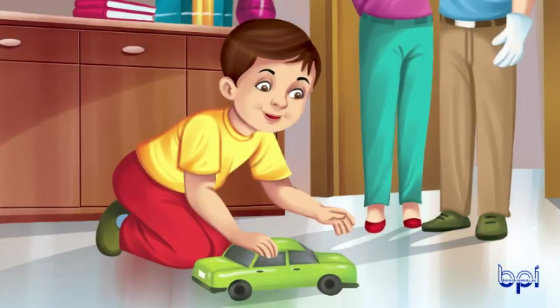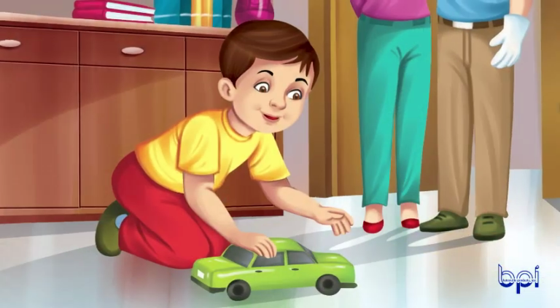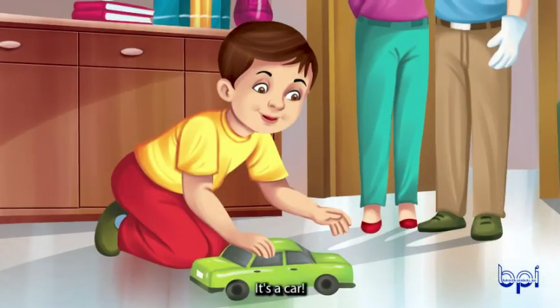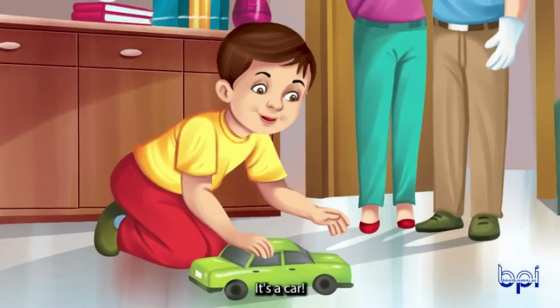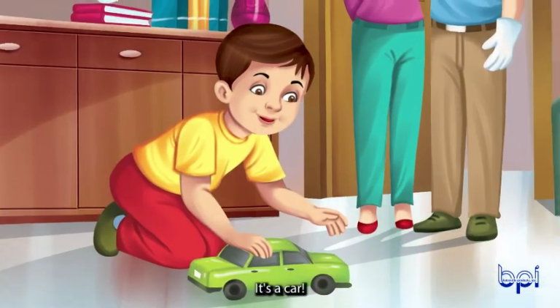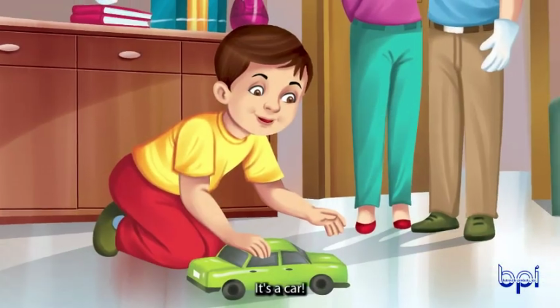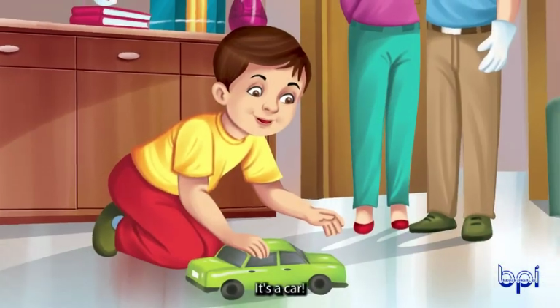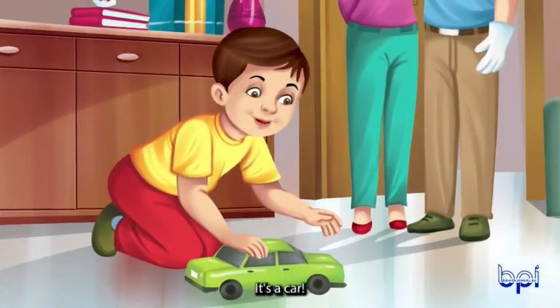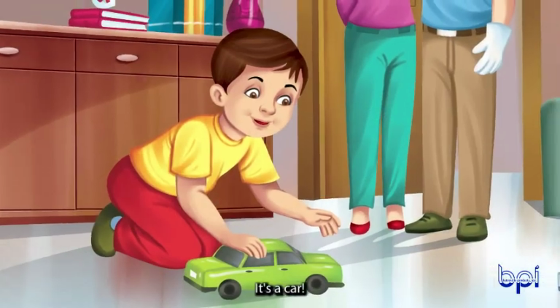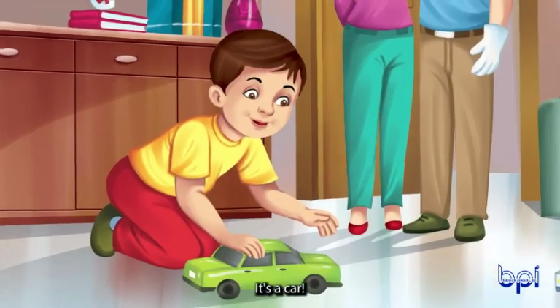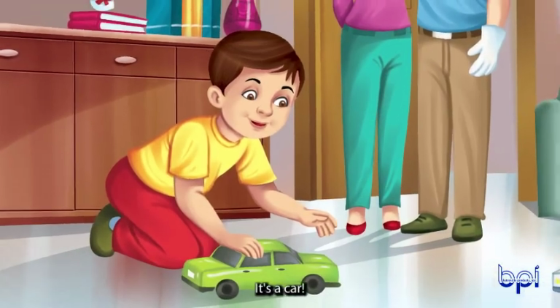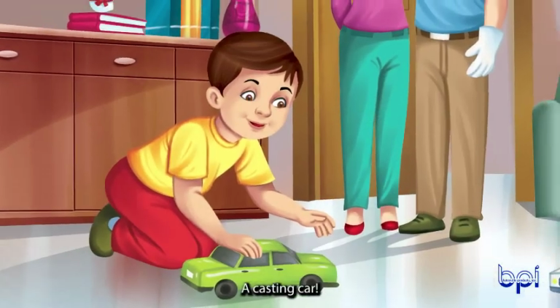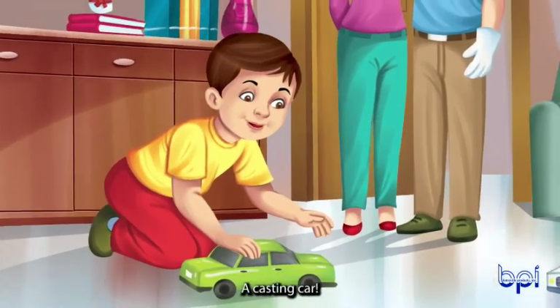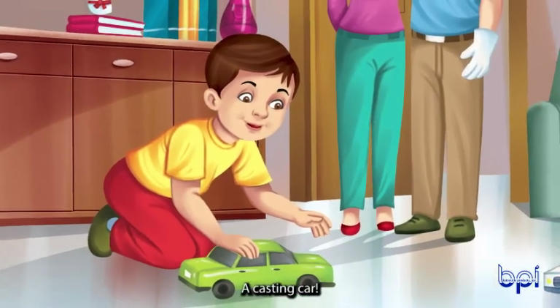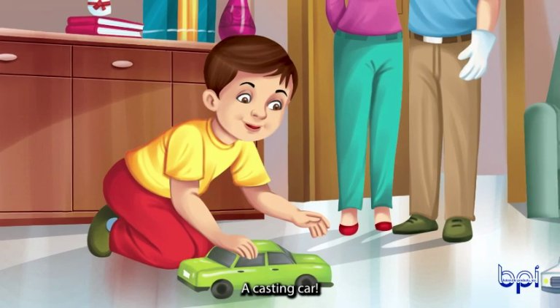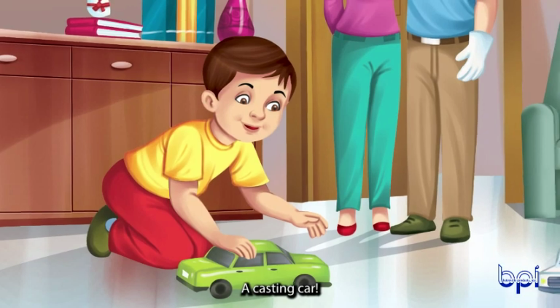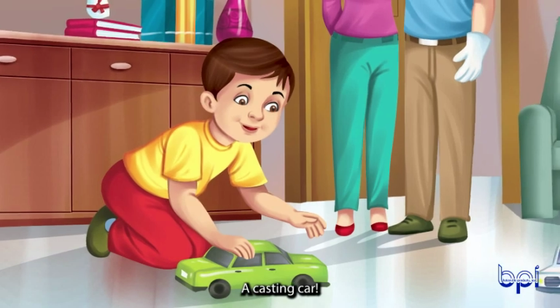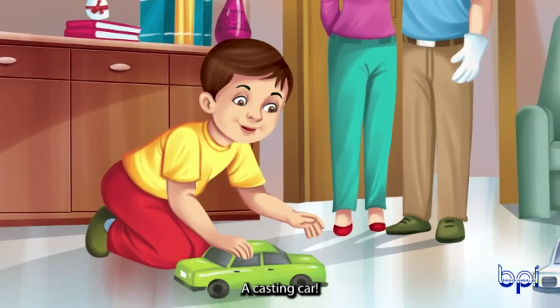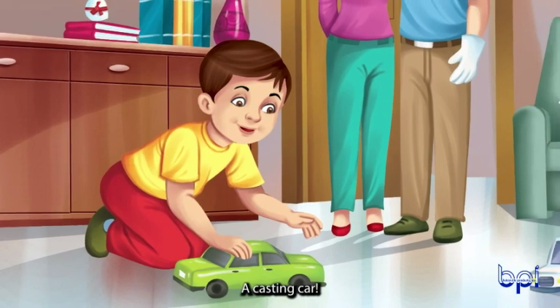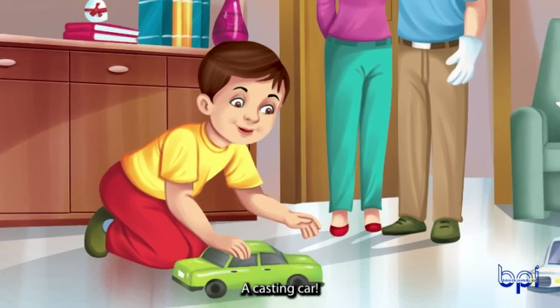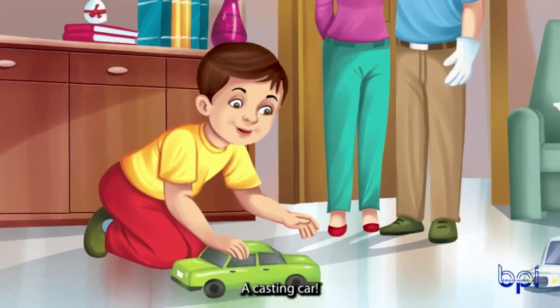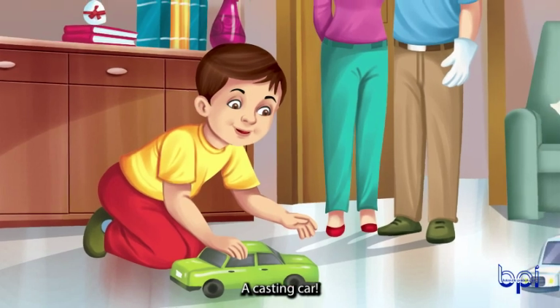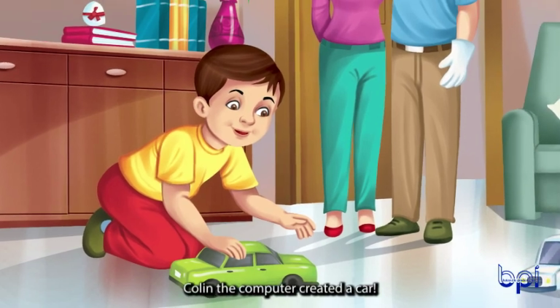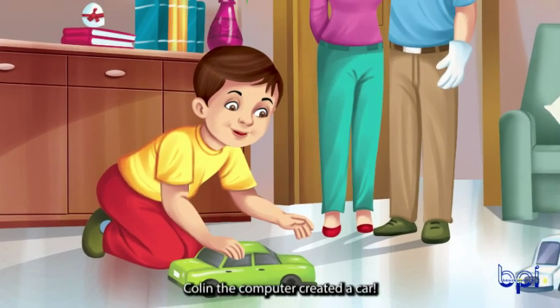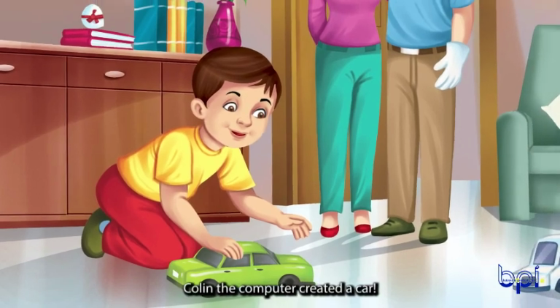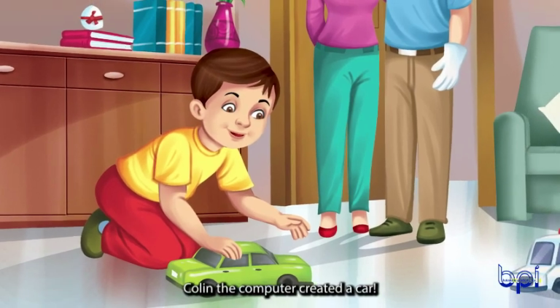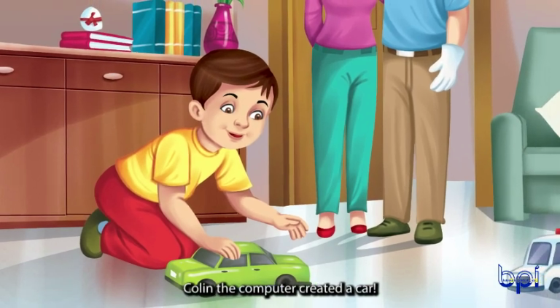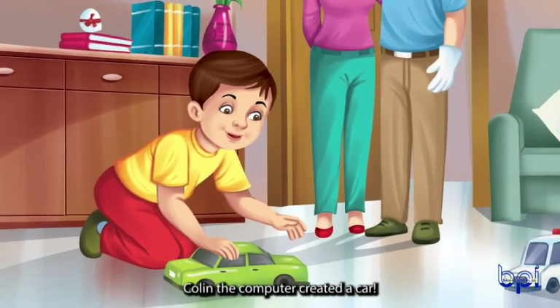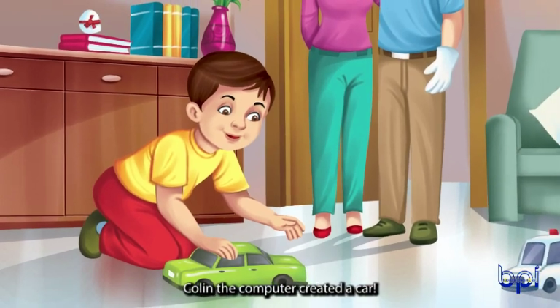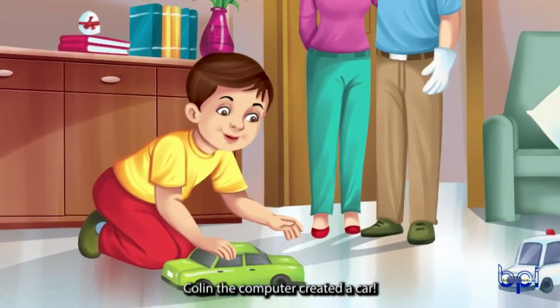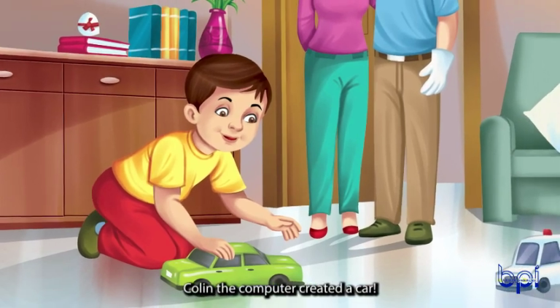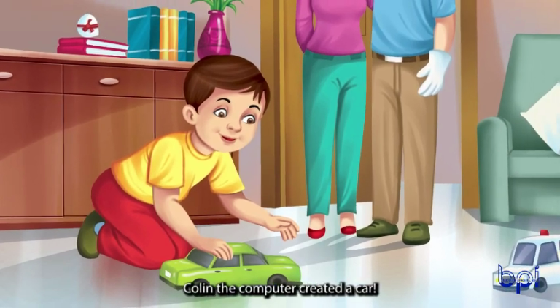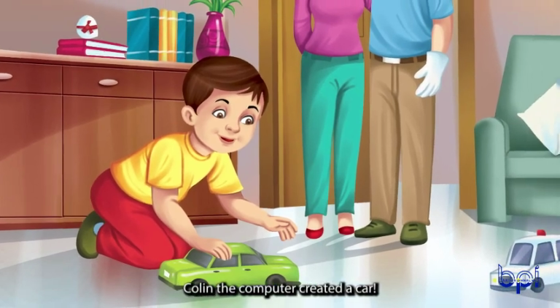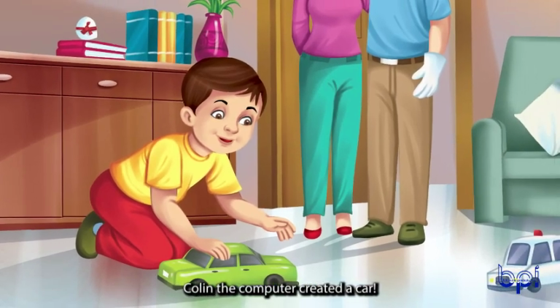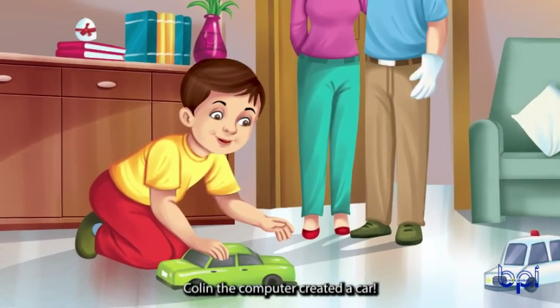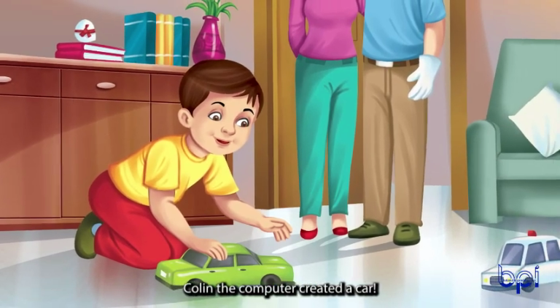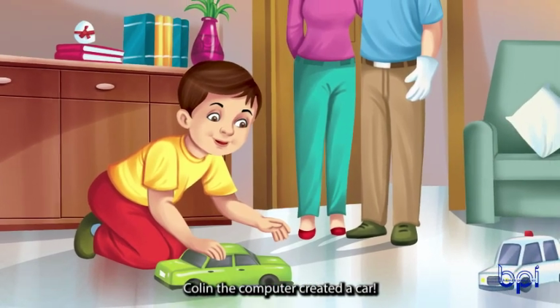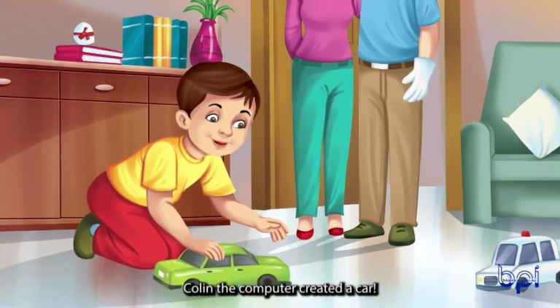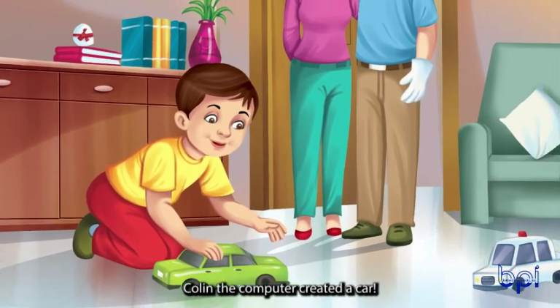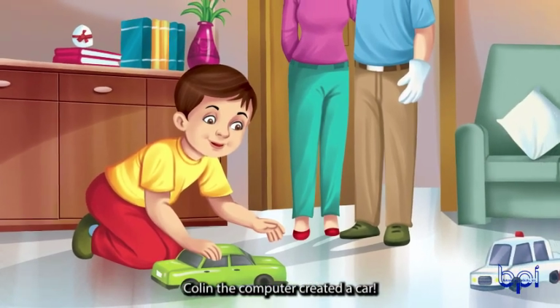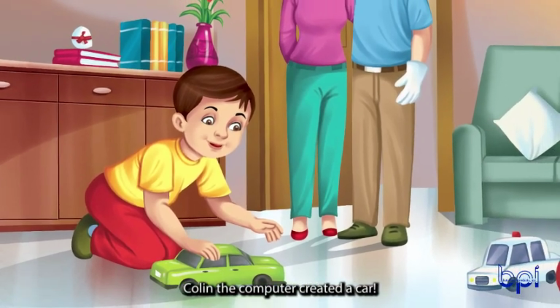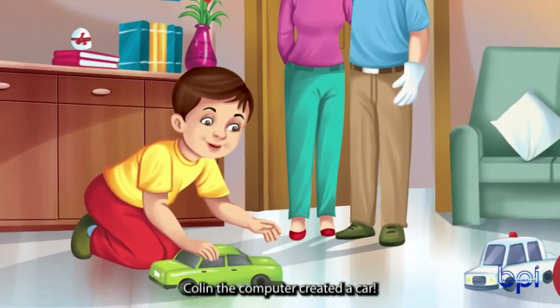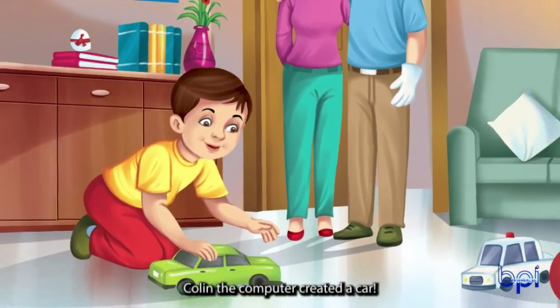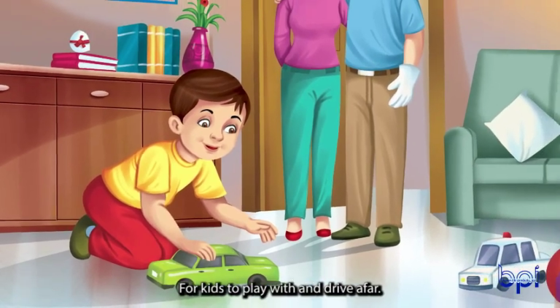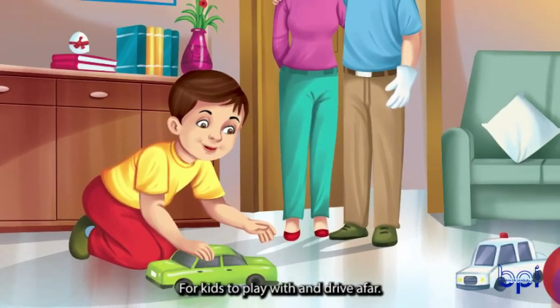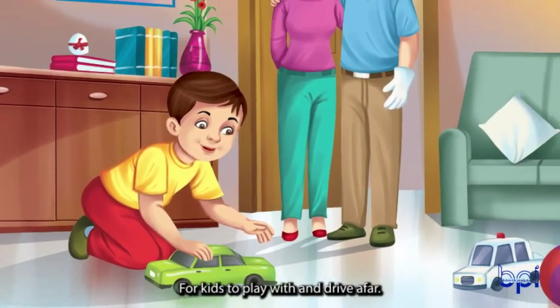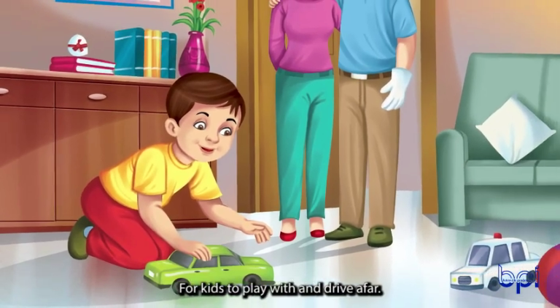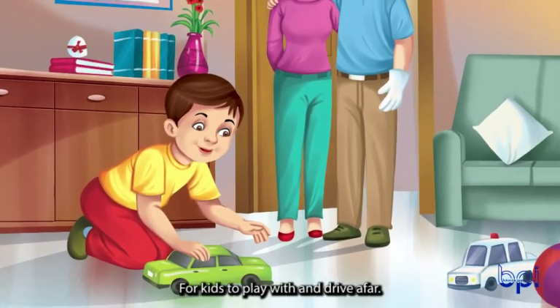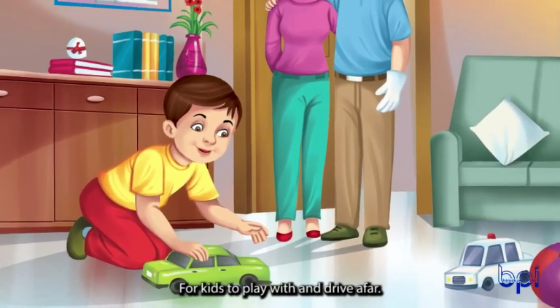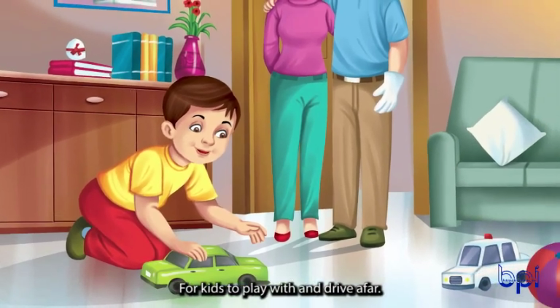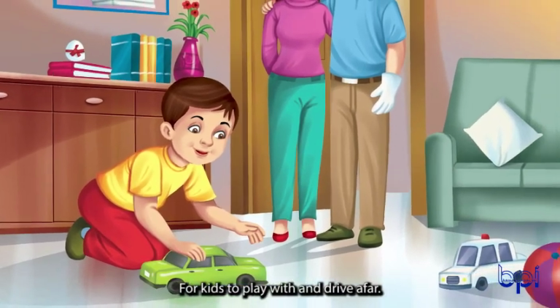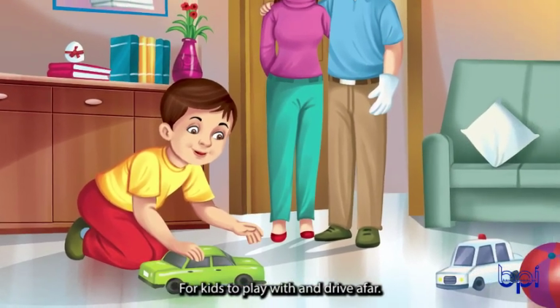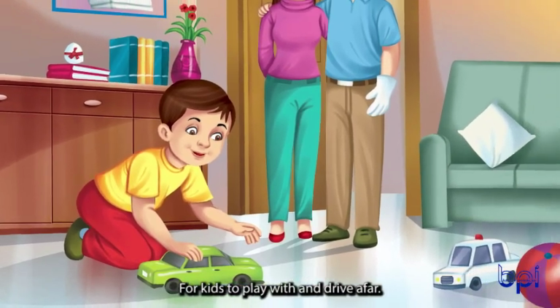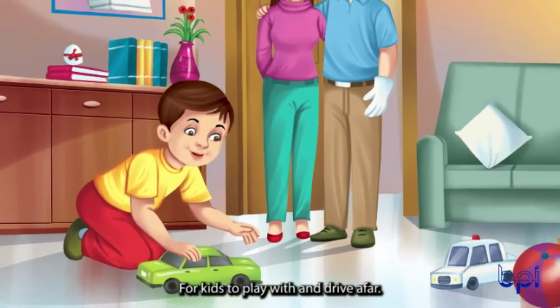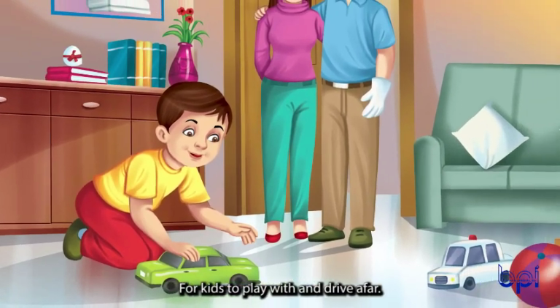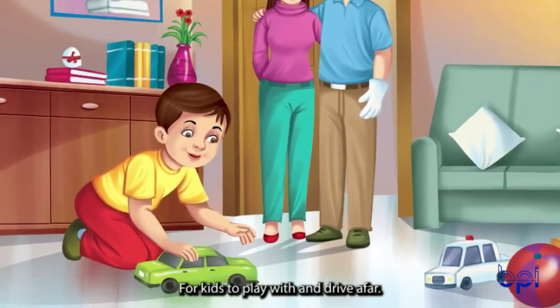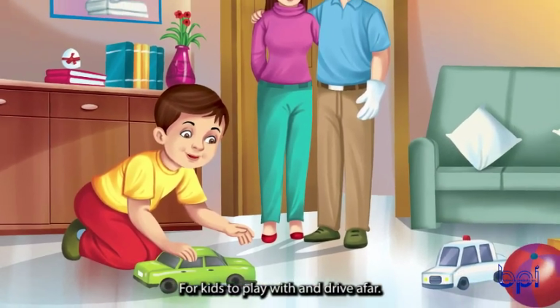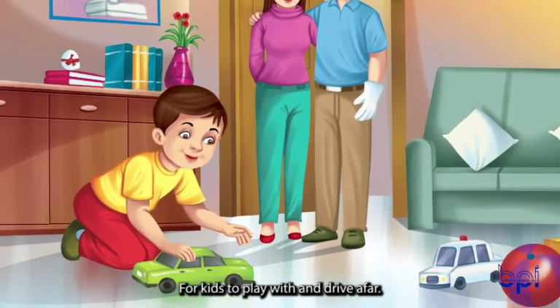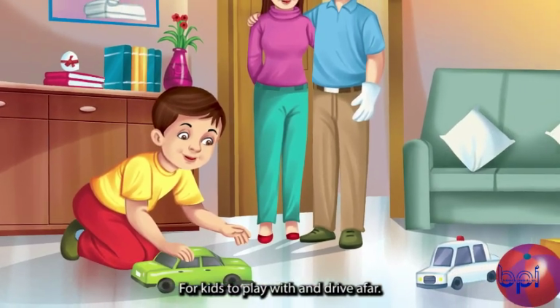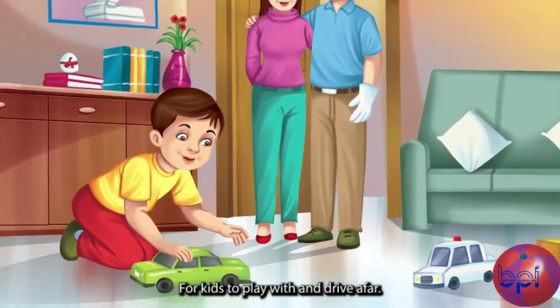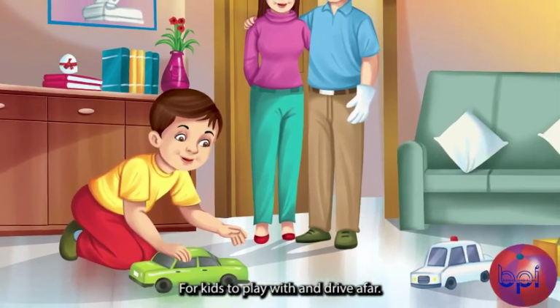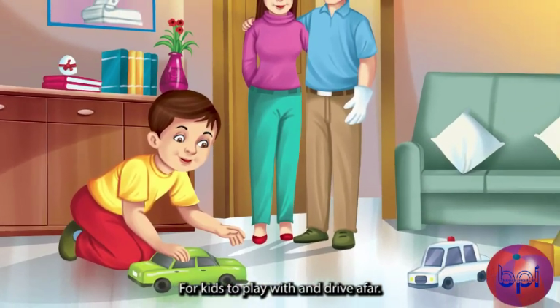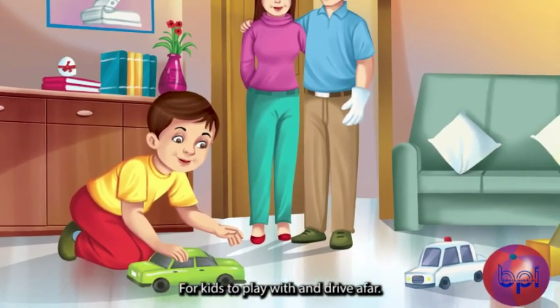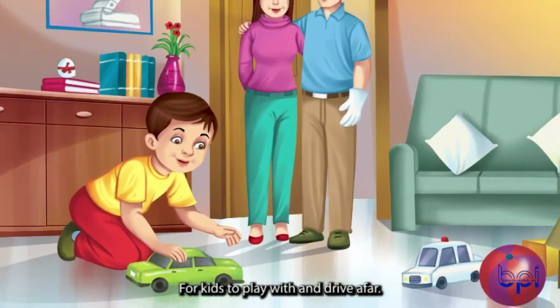It's a car! A casting car! Colin the computer created a car for kids to play with and drive afar.